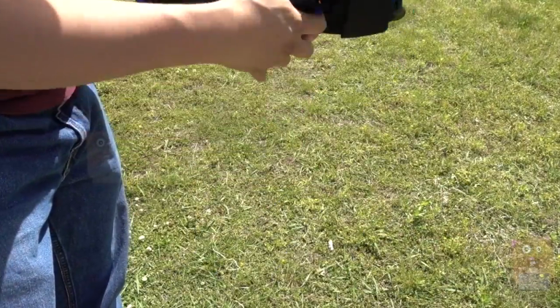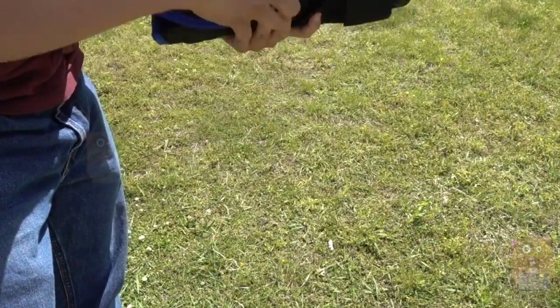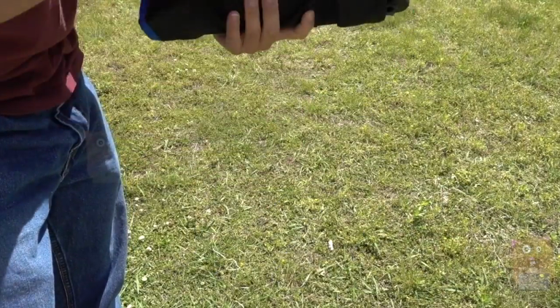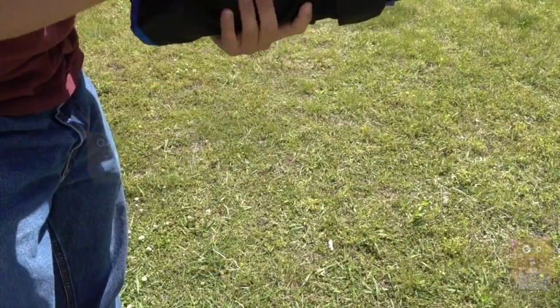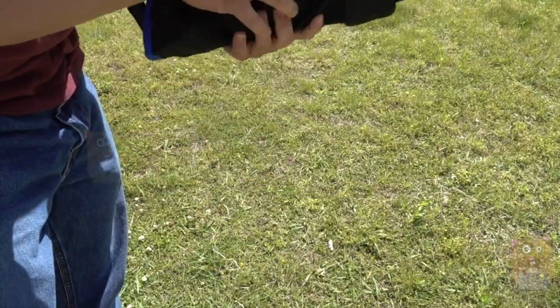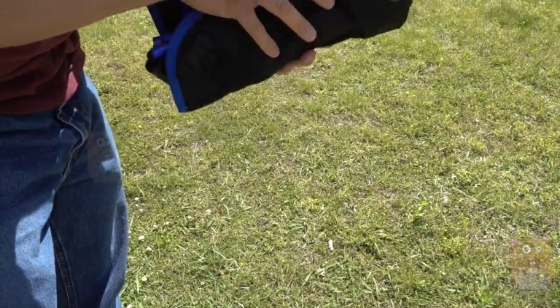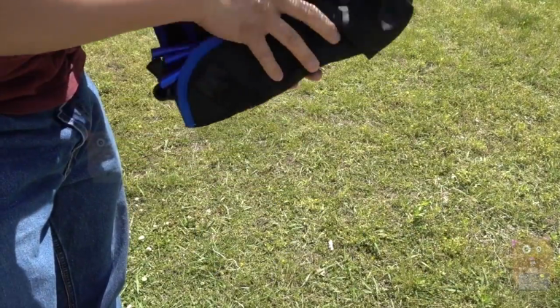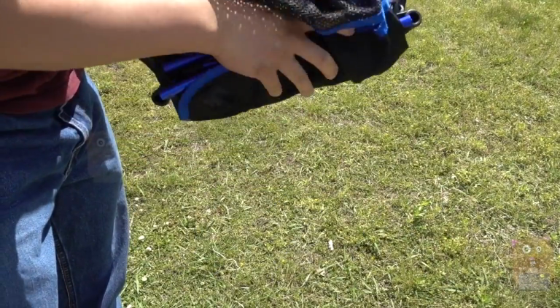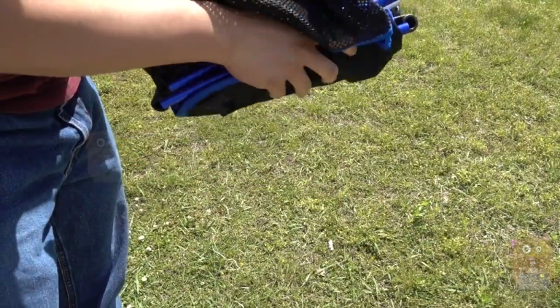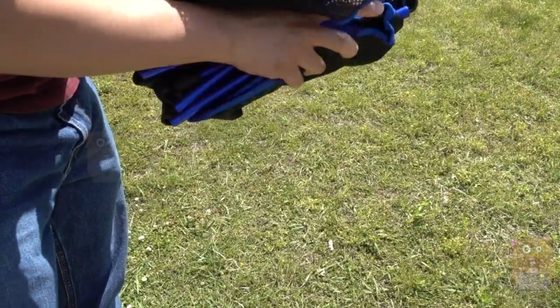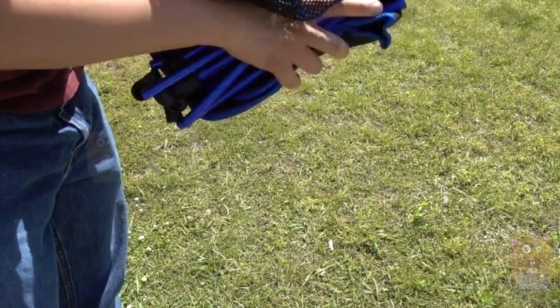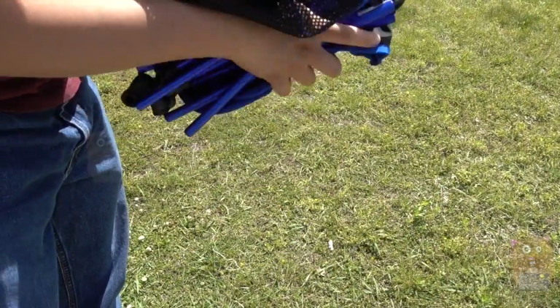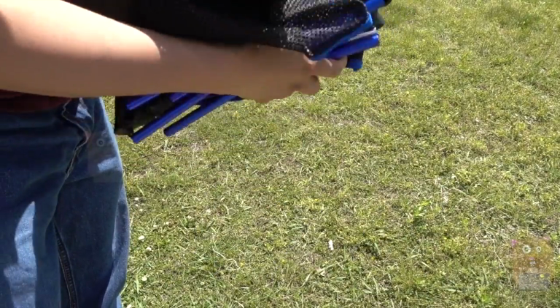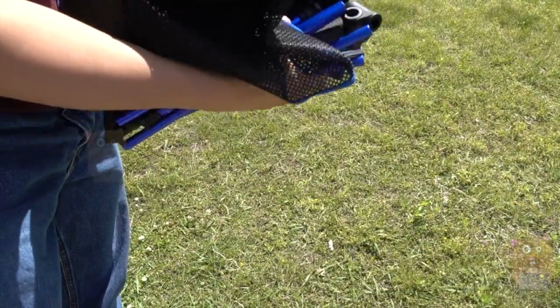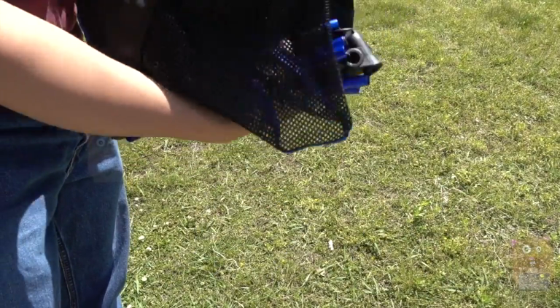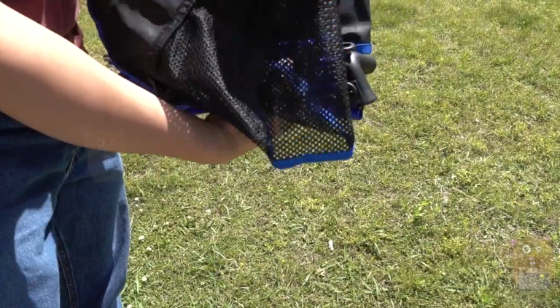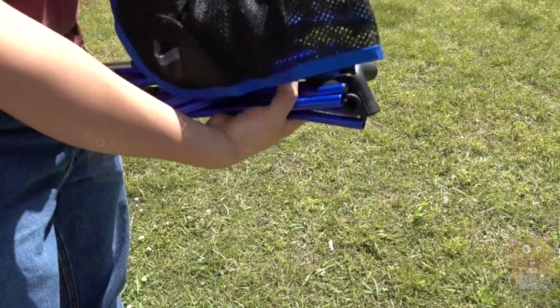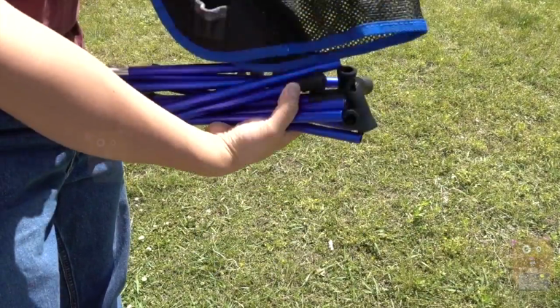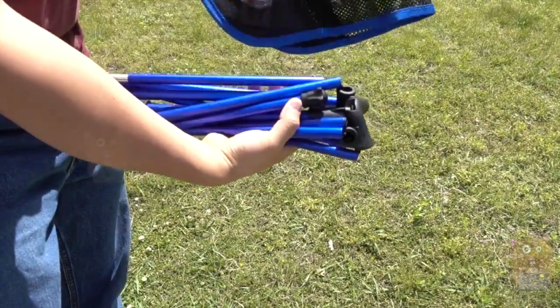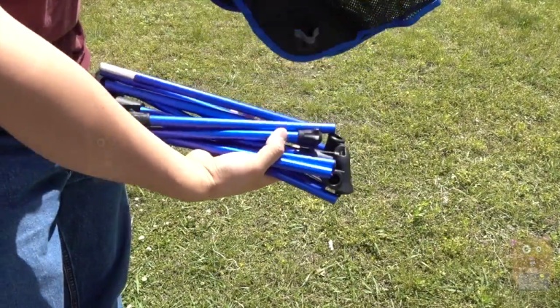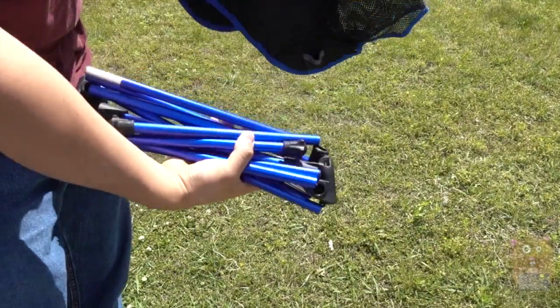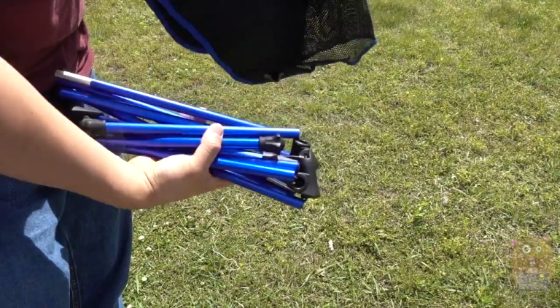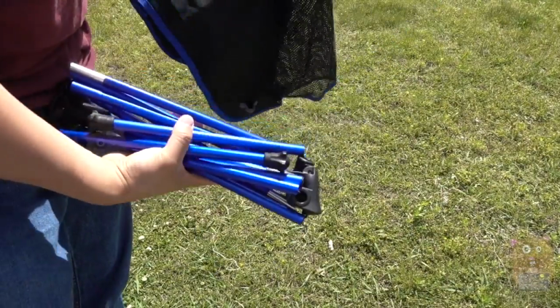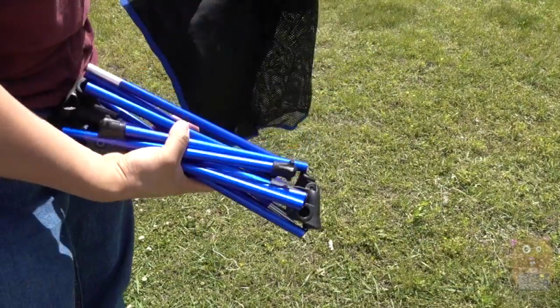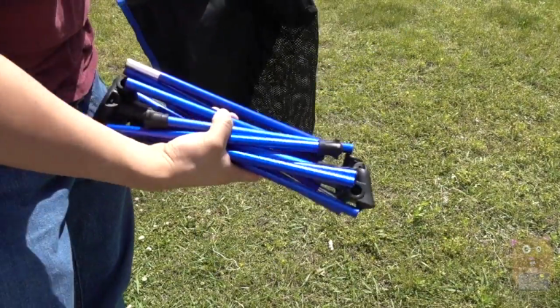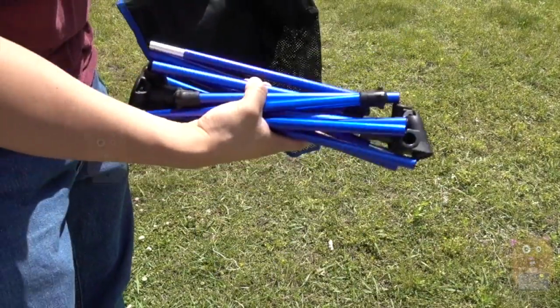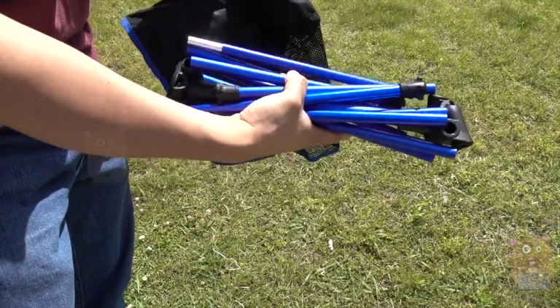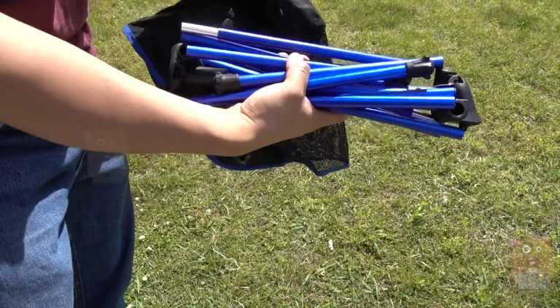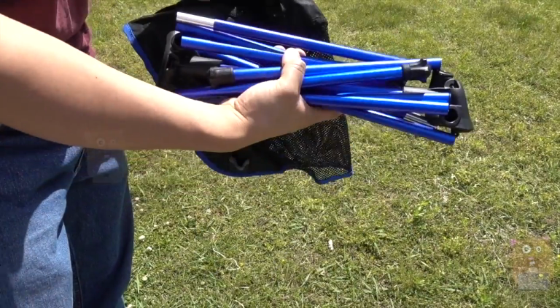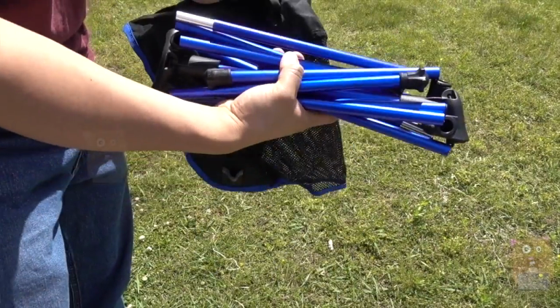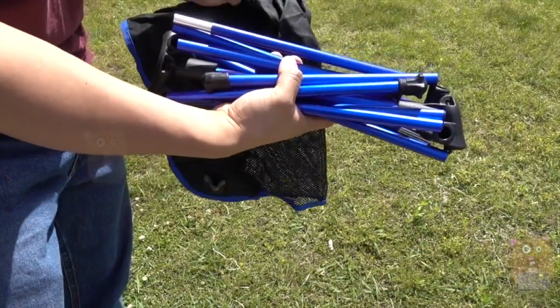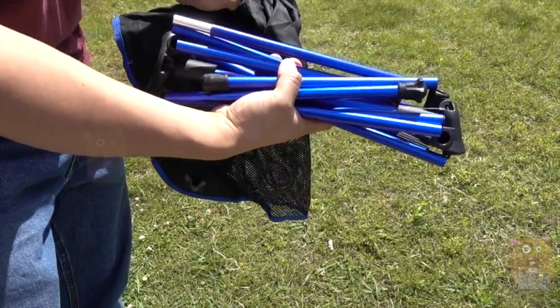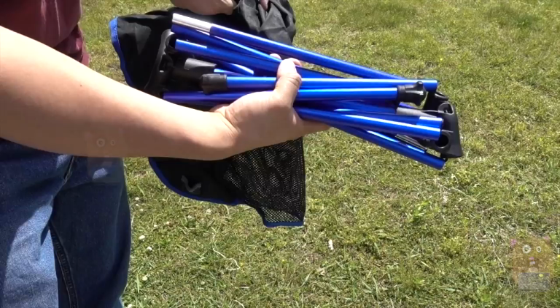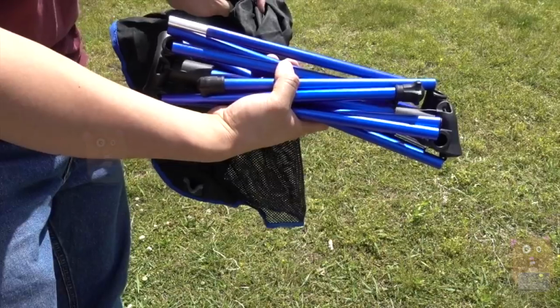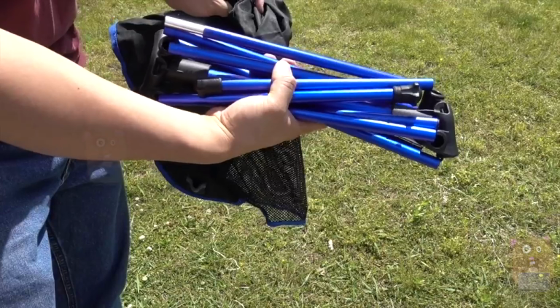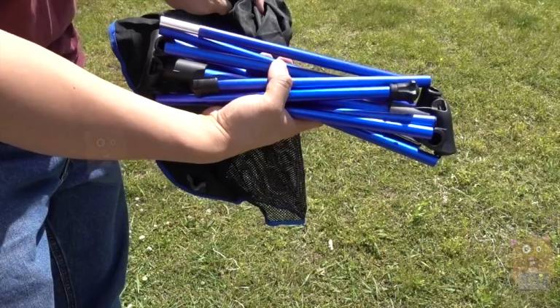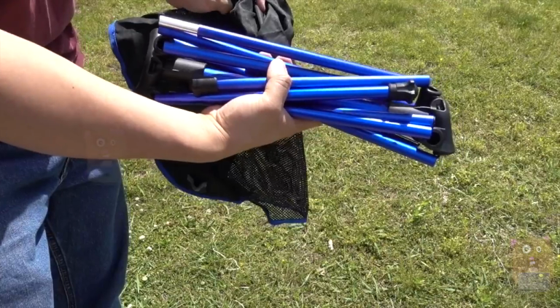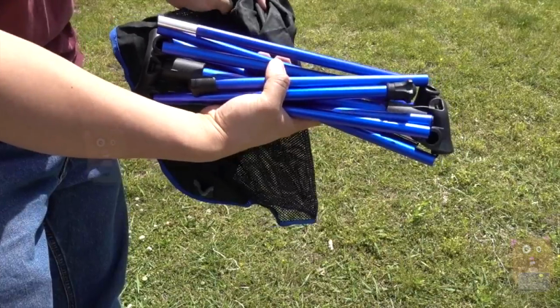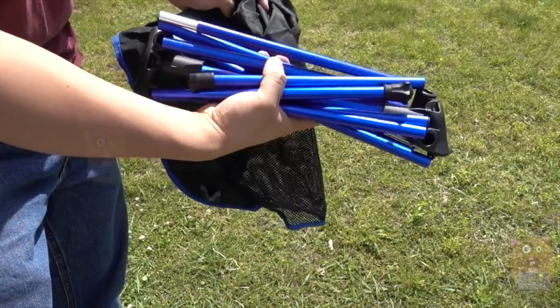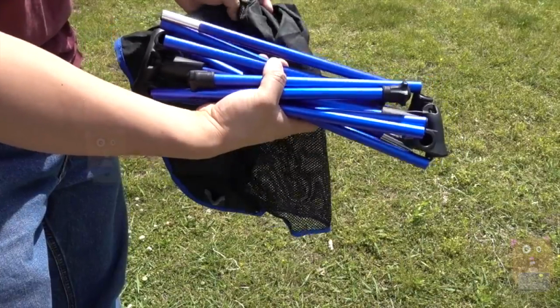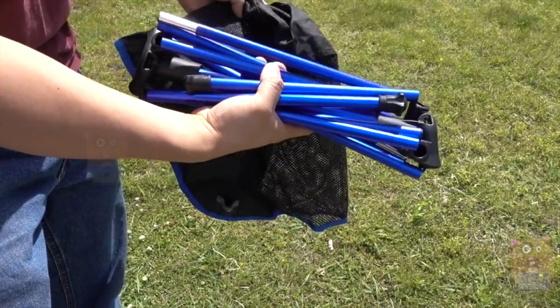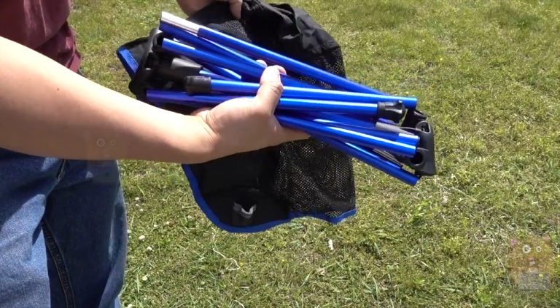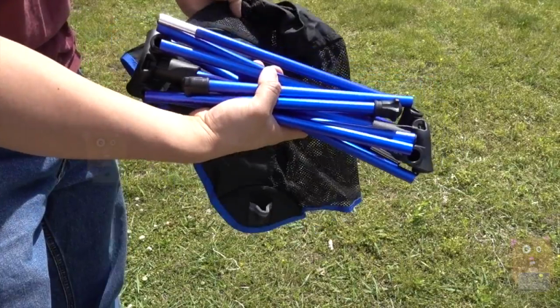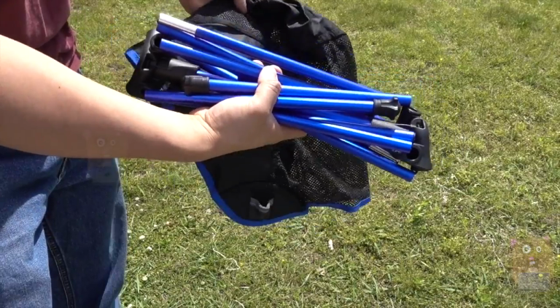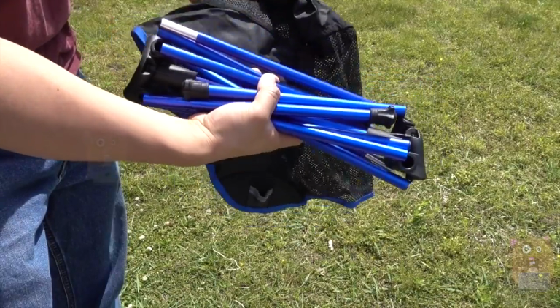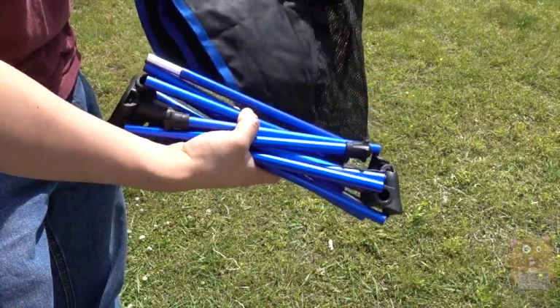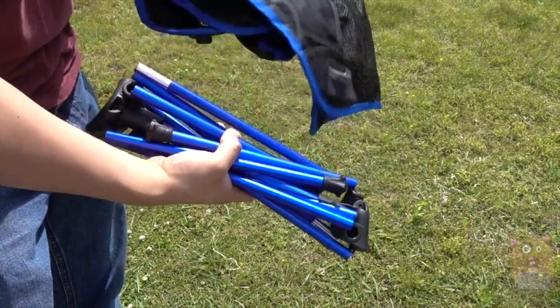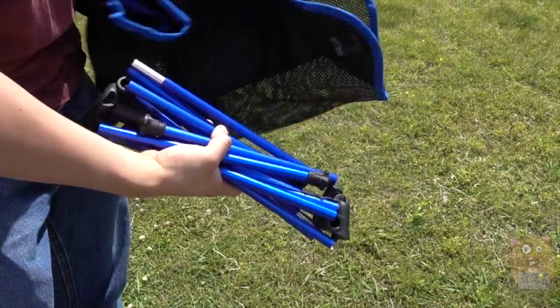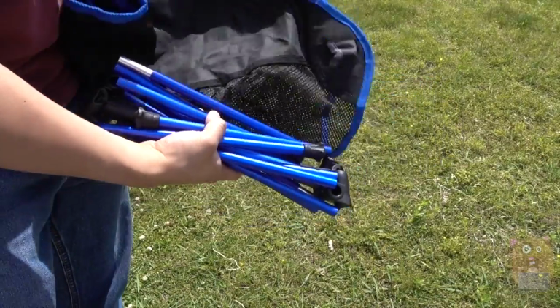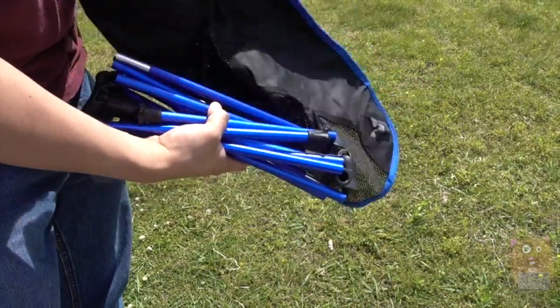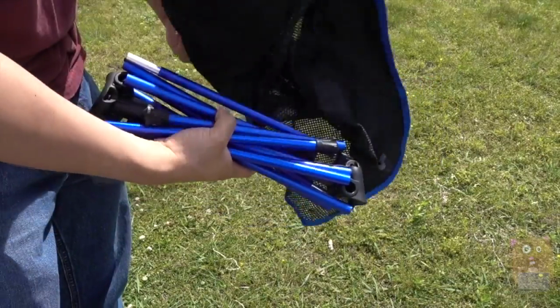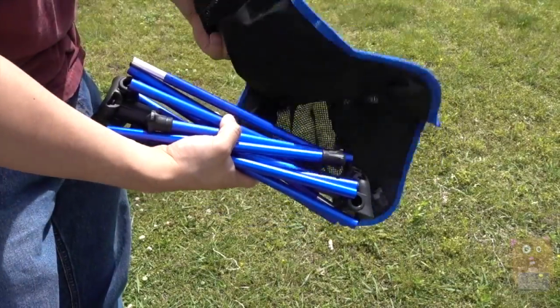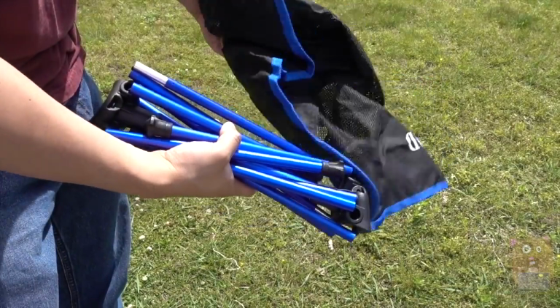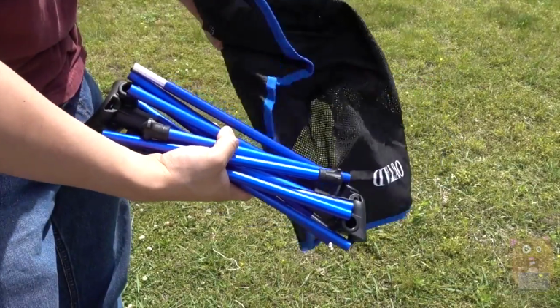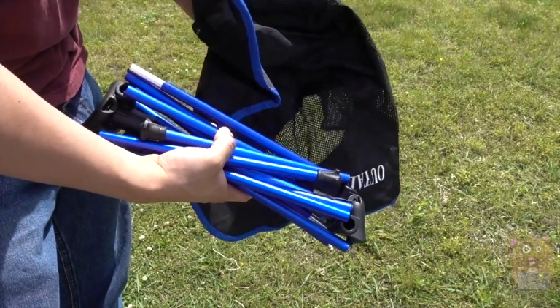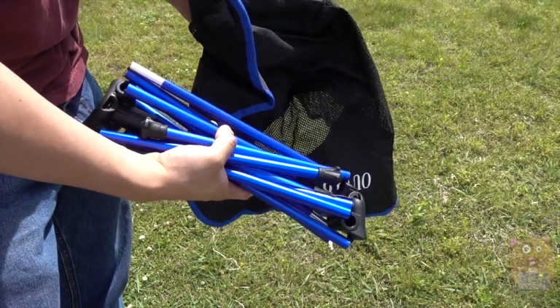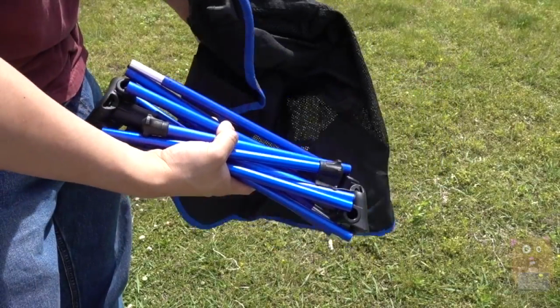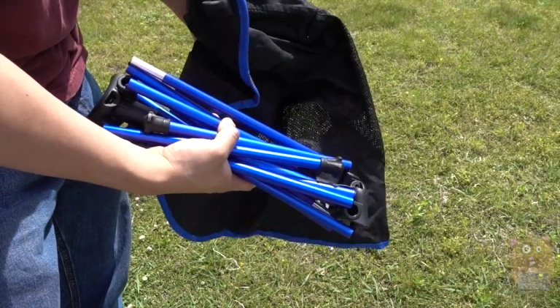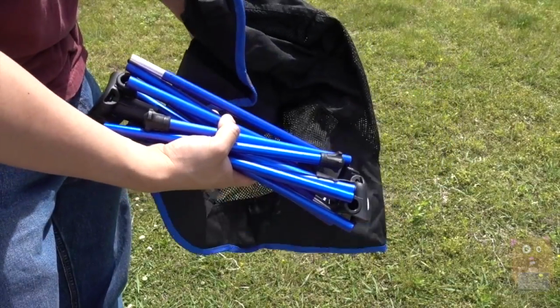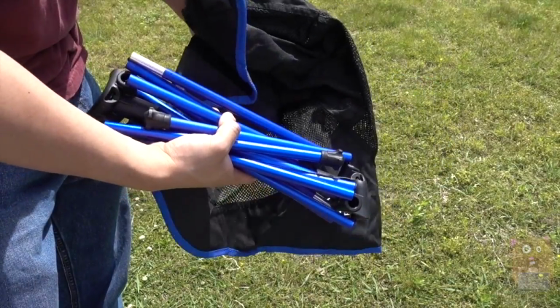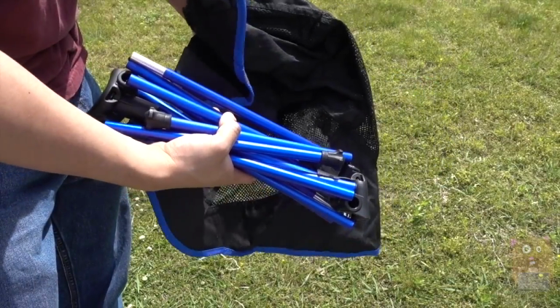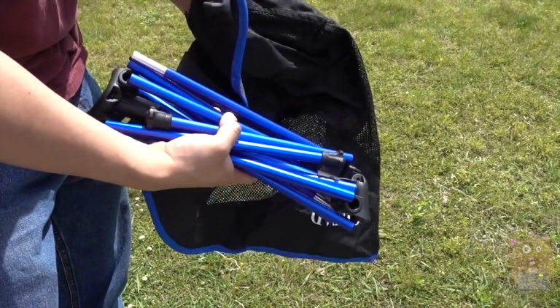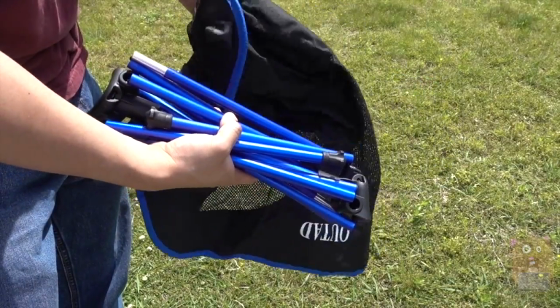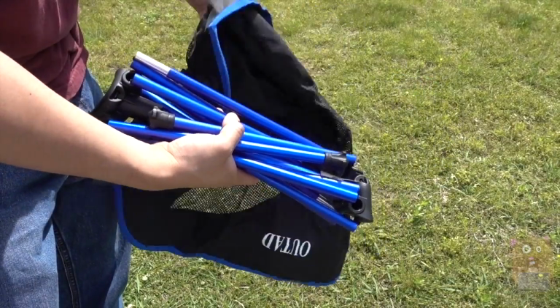There are just two components: one is the aluminum frame for the chair, and the other is the seat itself.